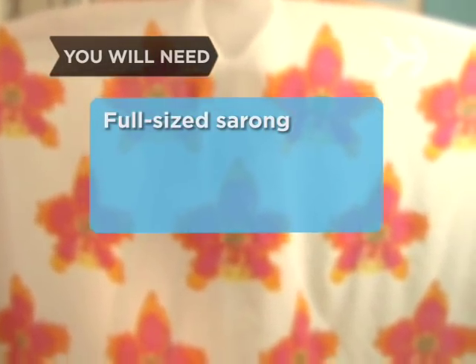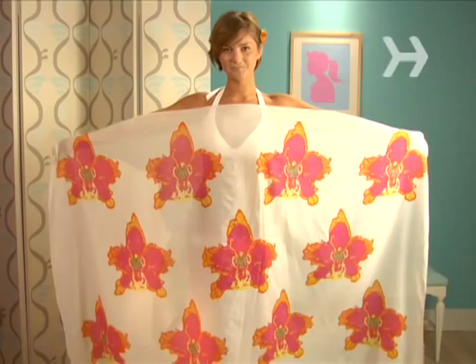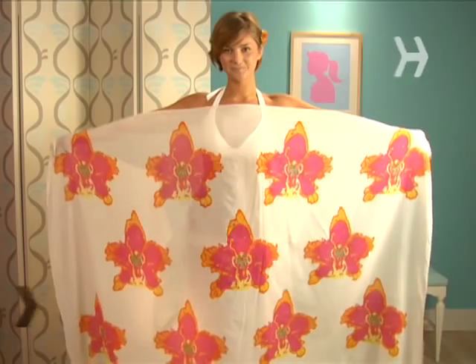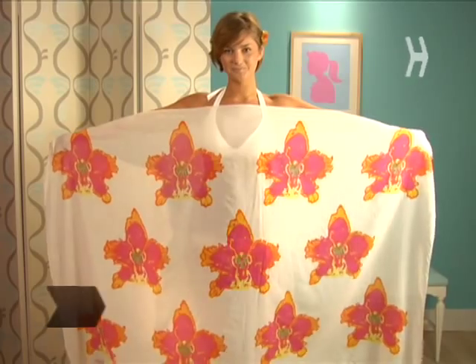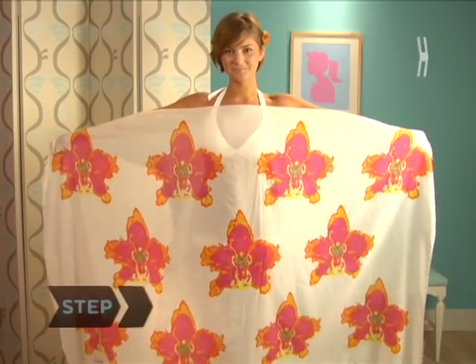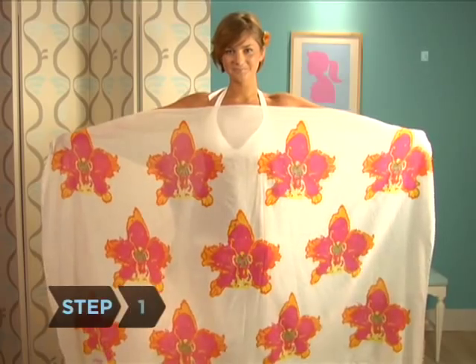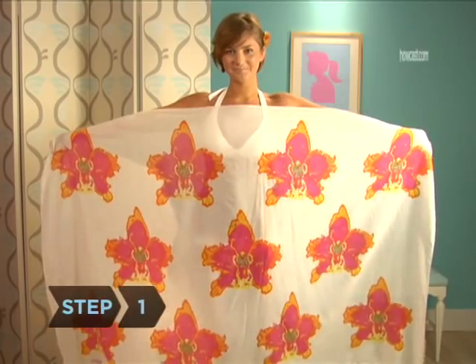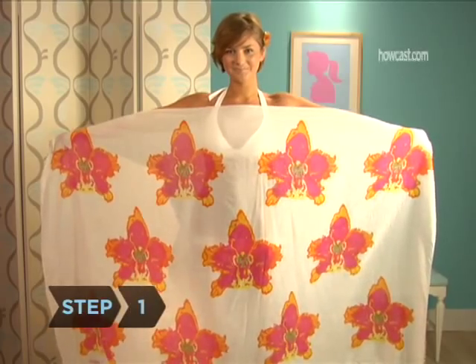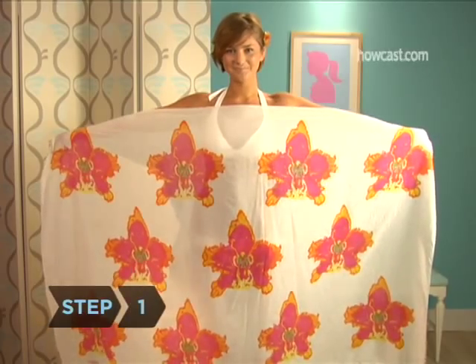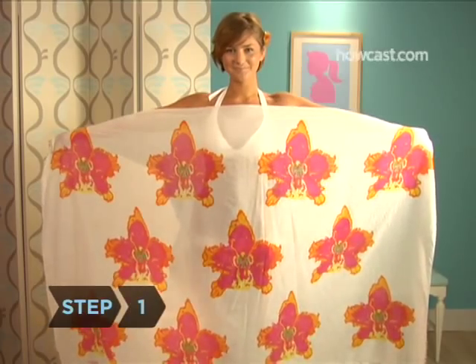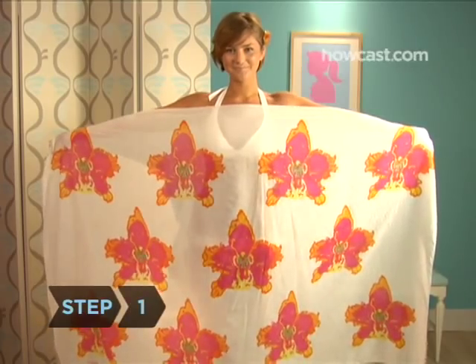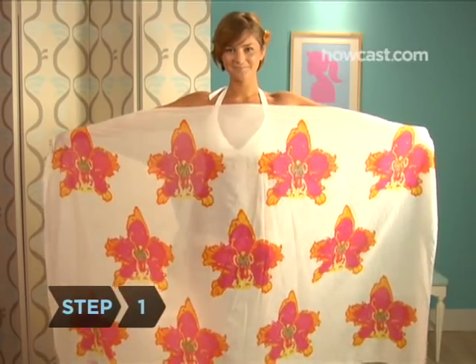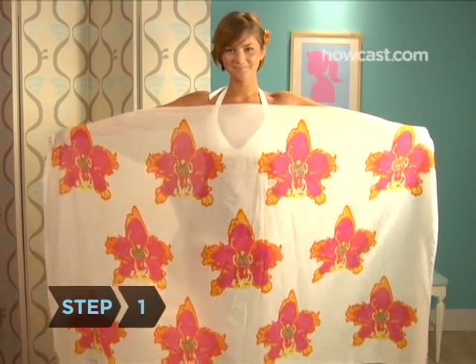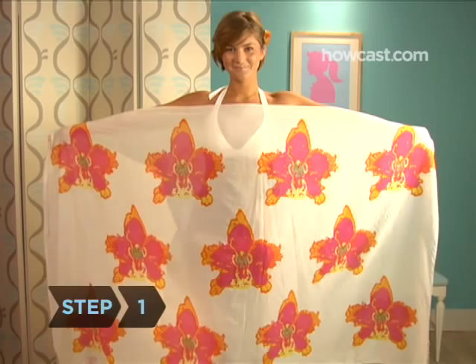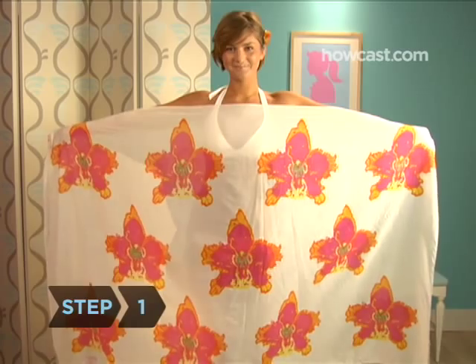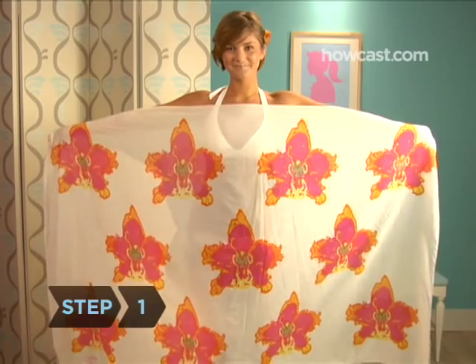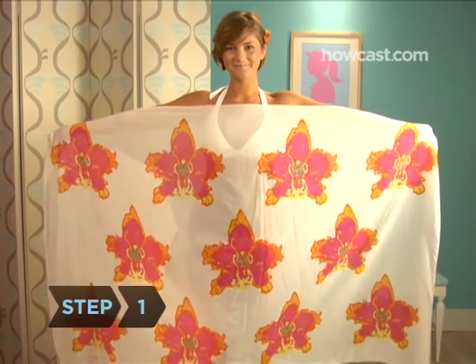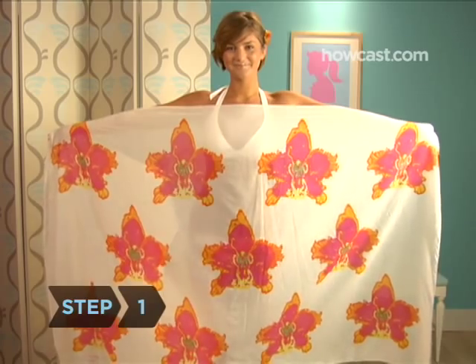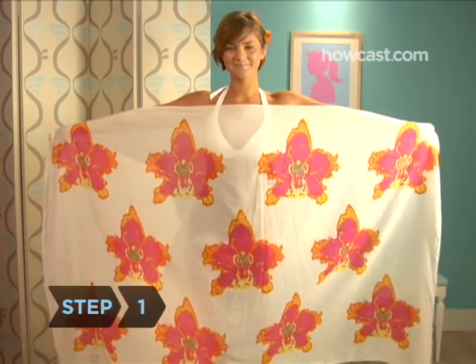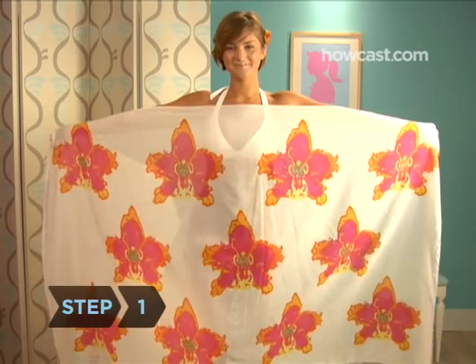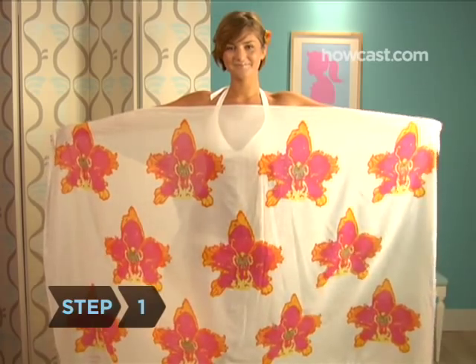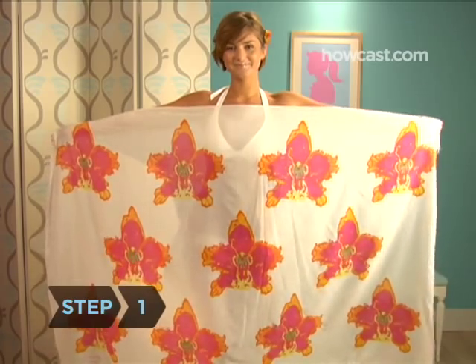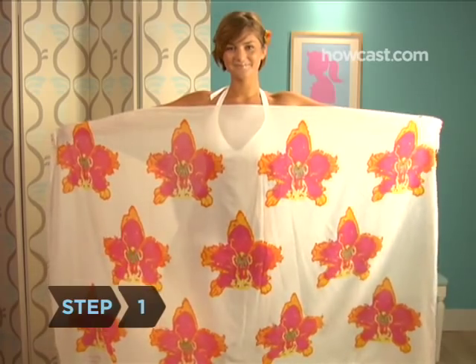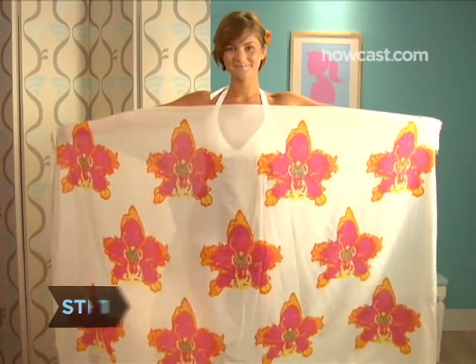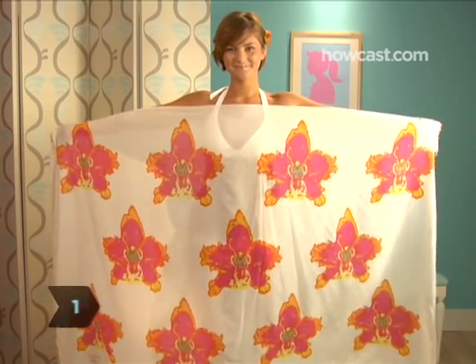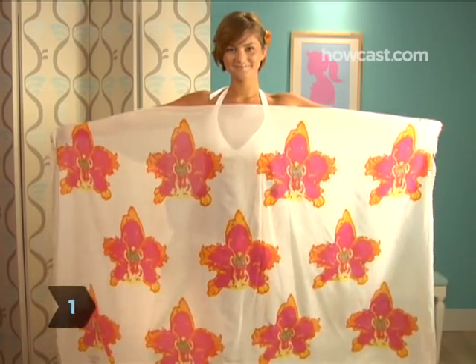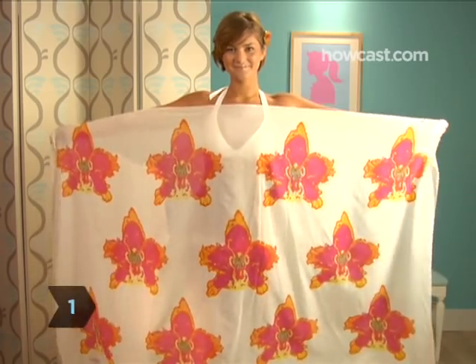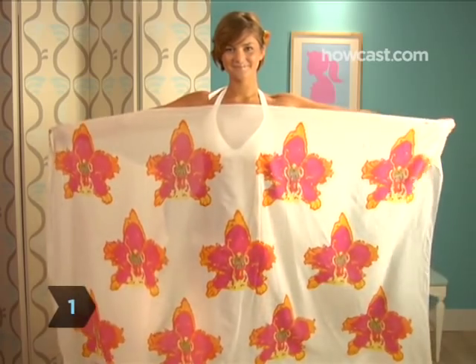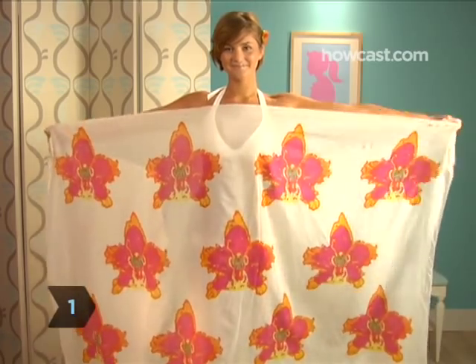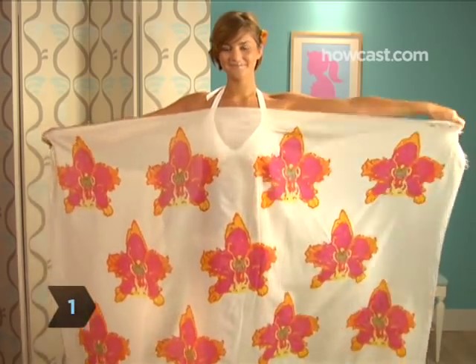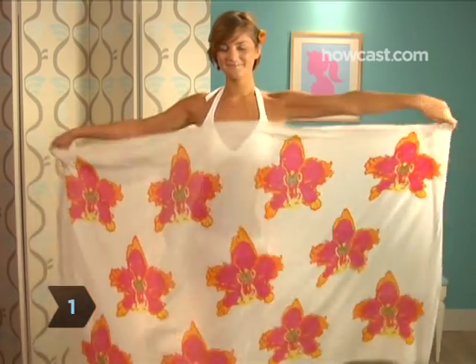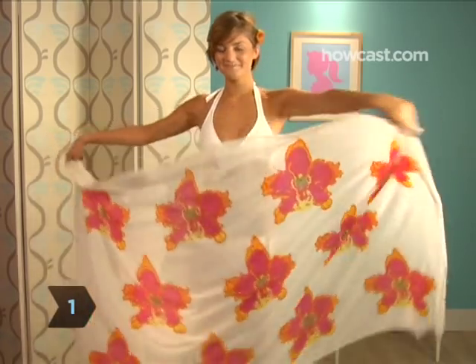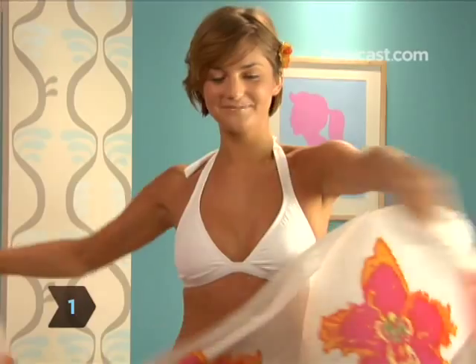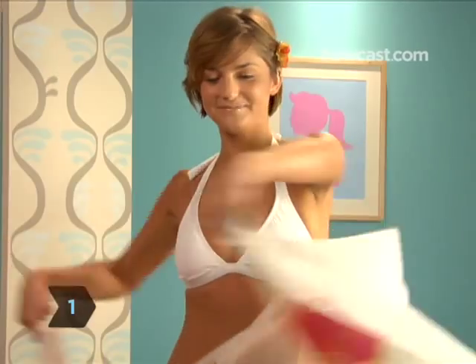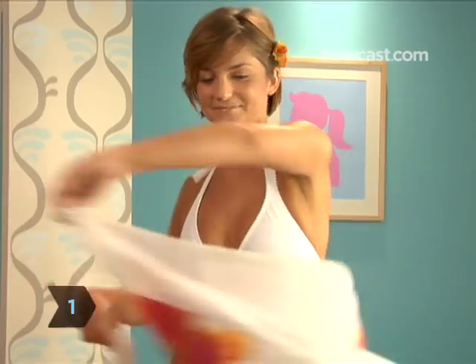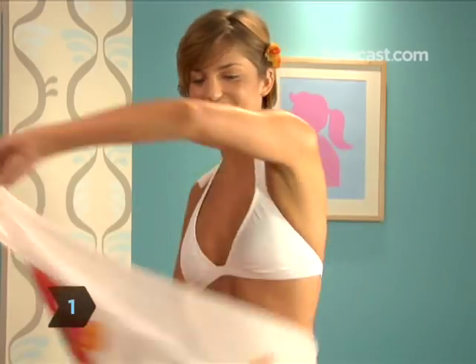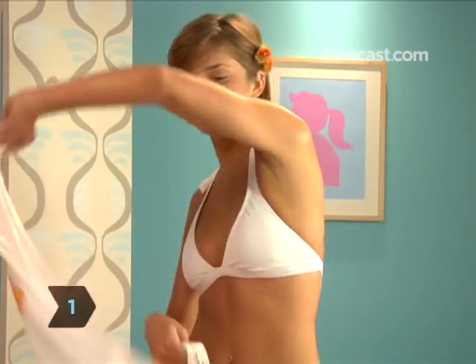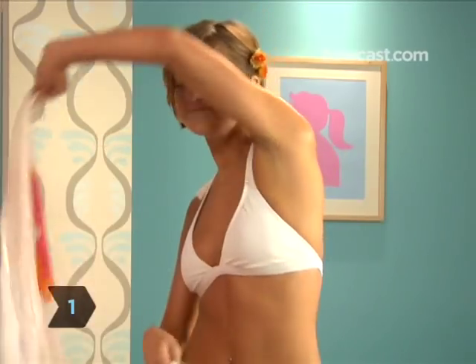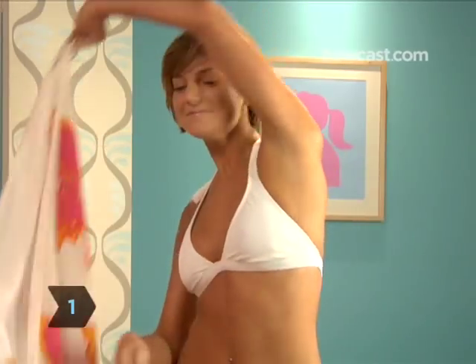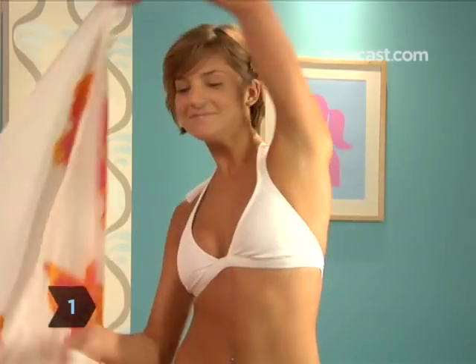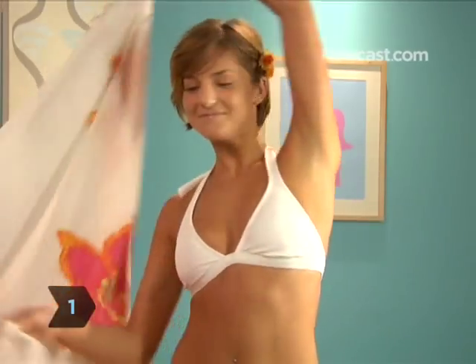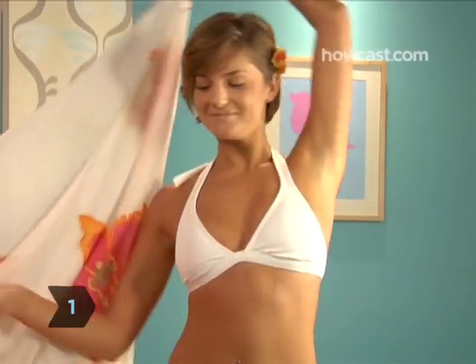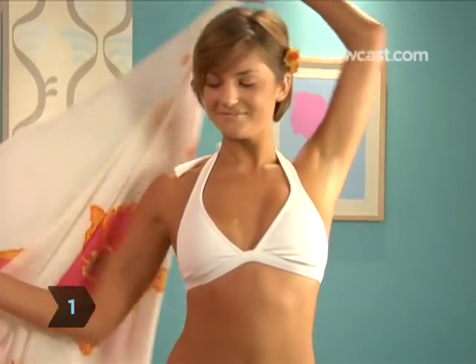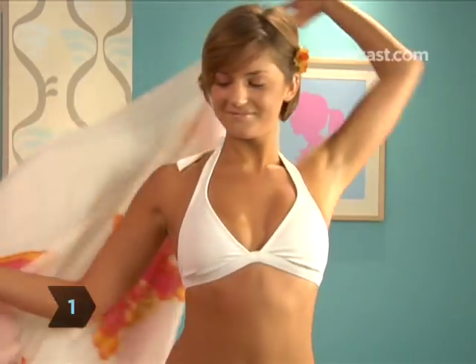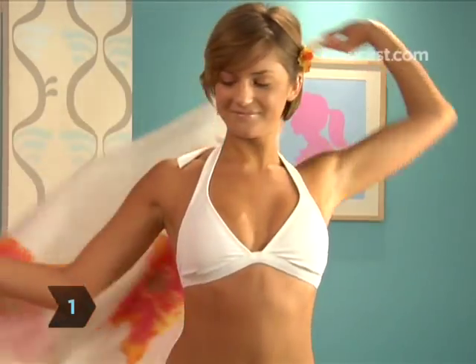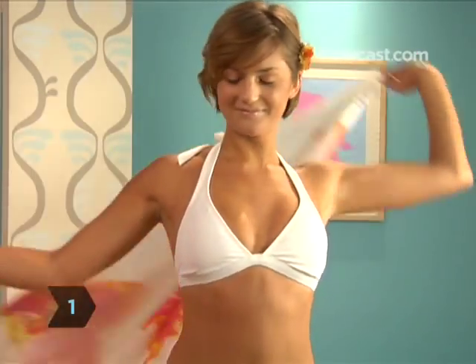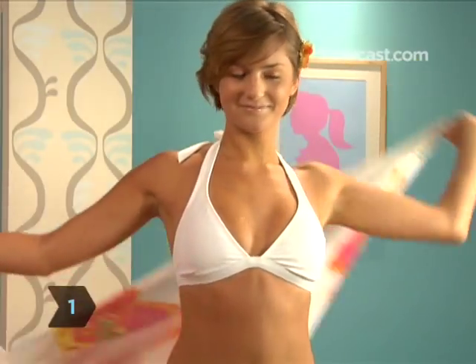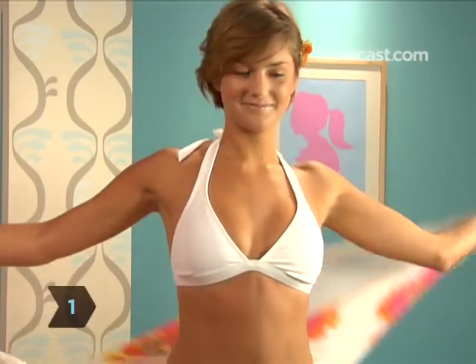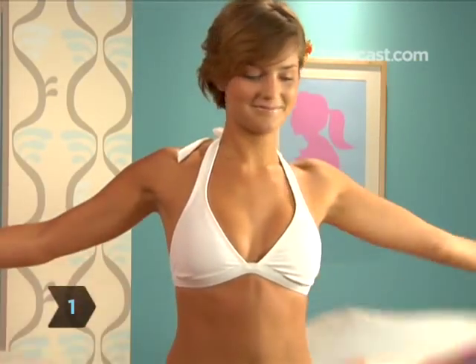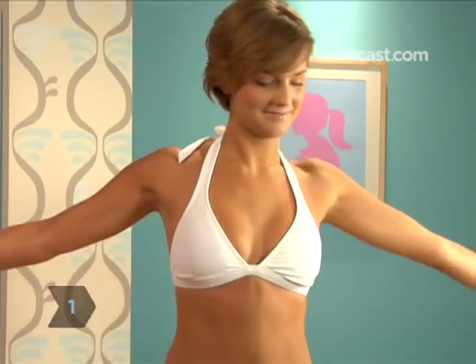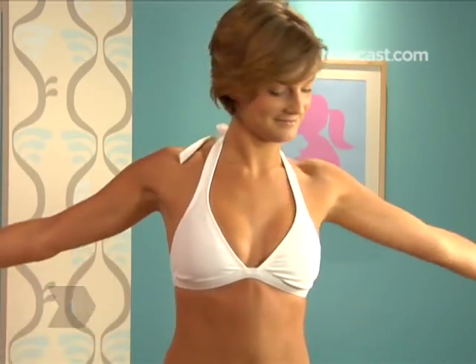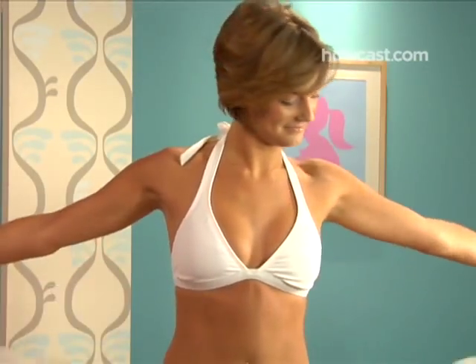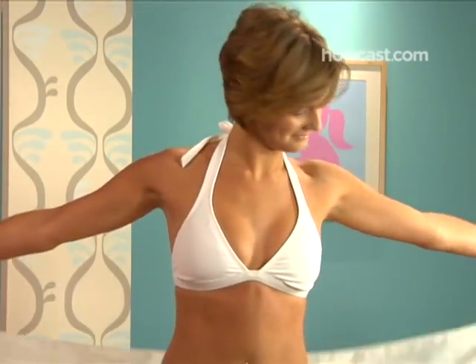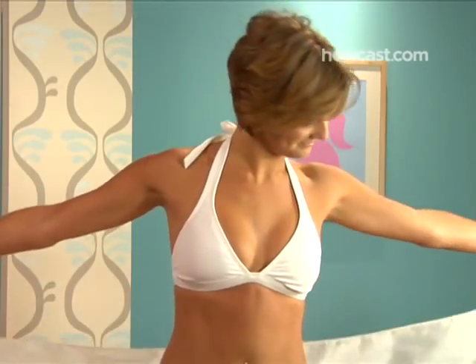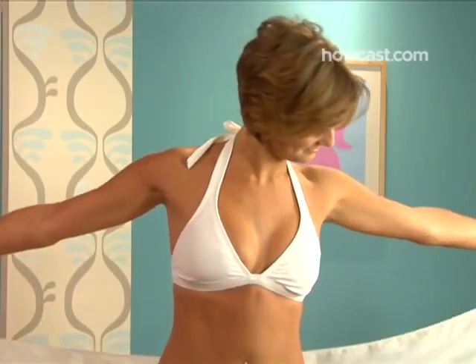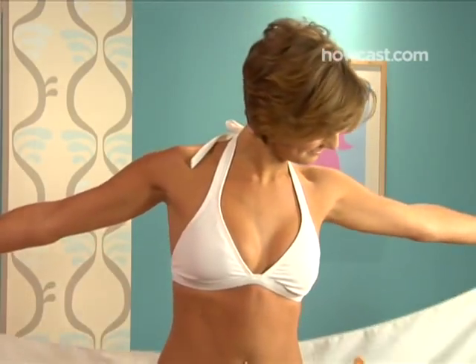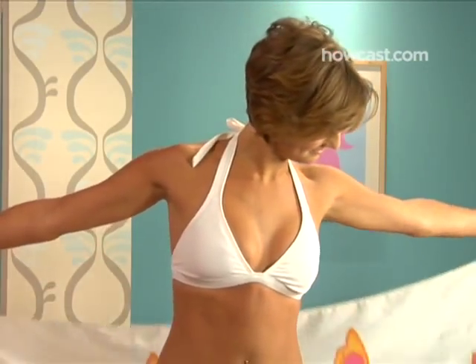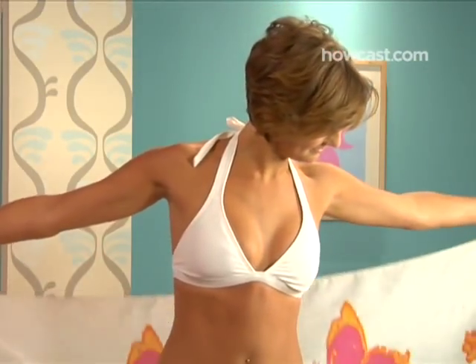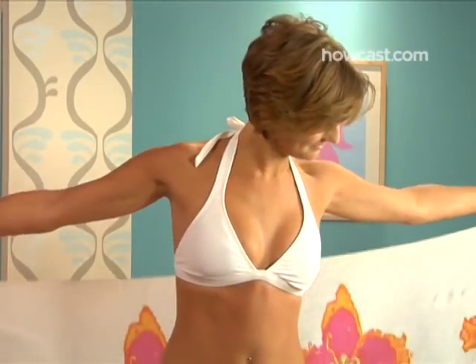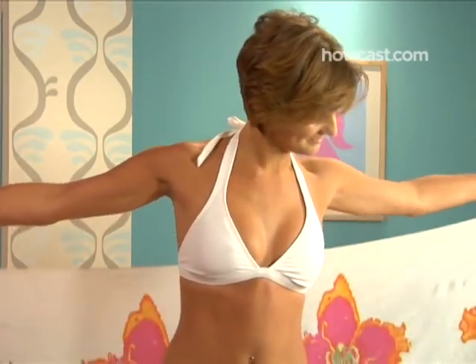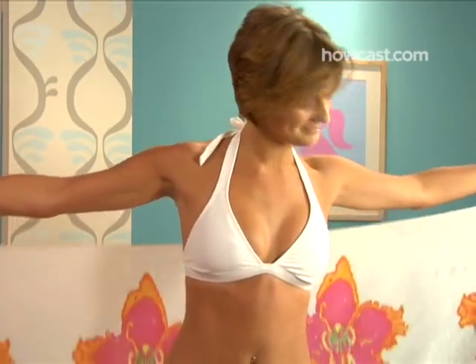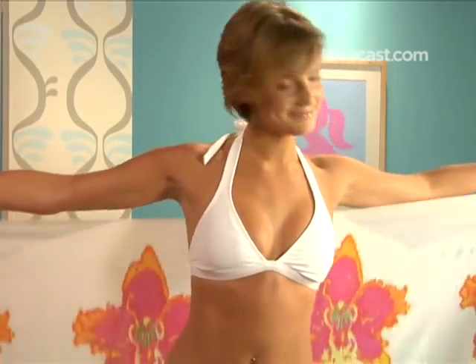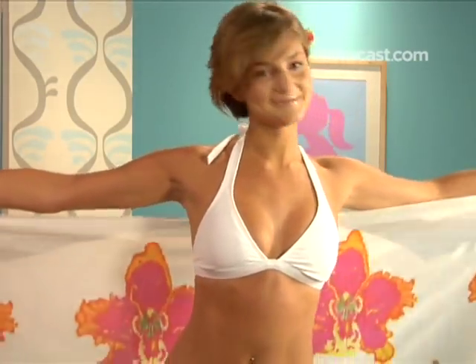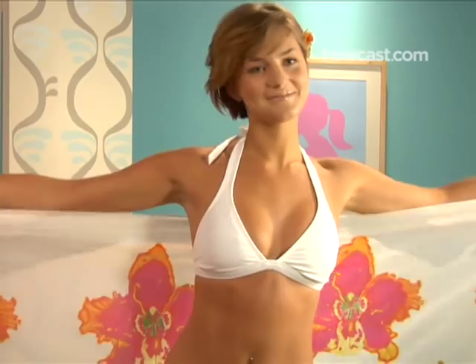Step 1. Hold the sarong behind your back horizontally, an end in each hand, just under your armpits.